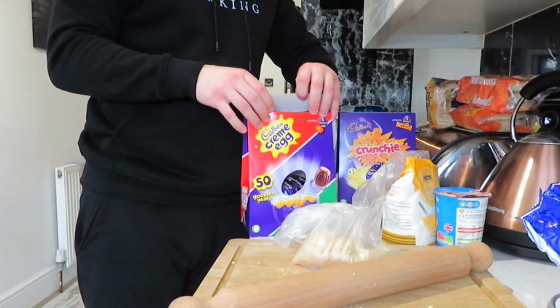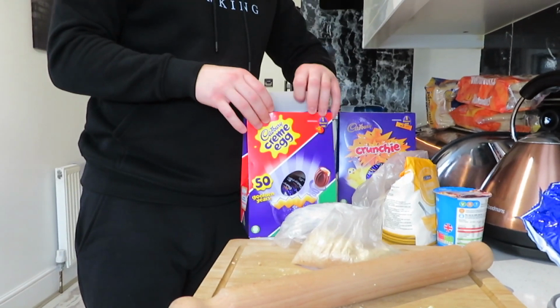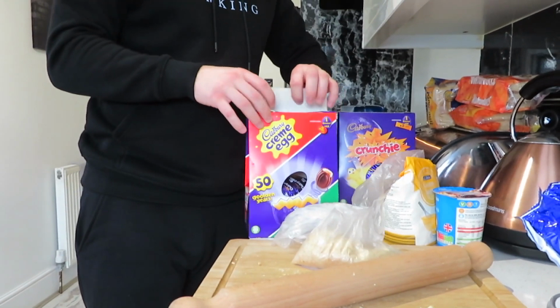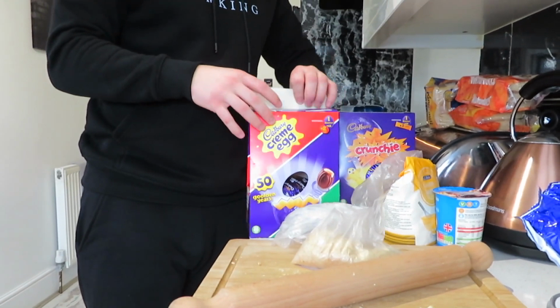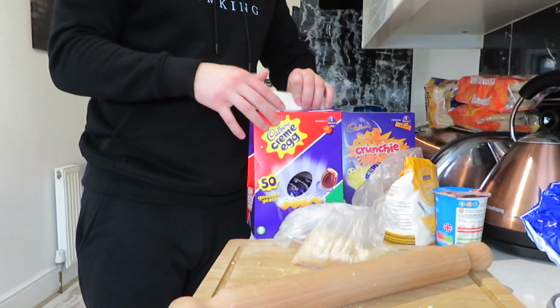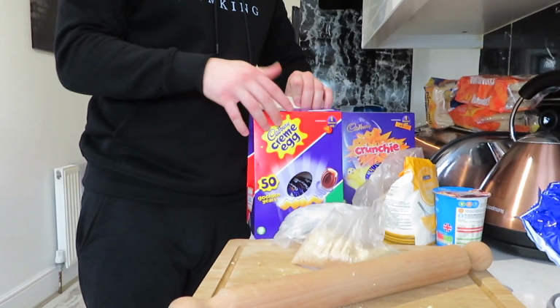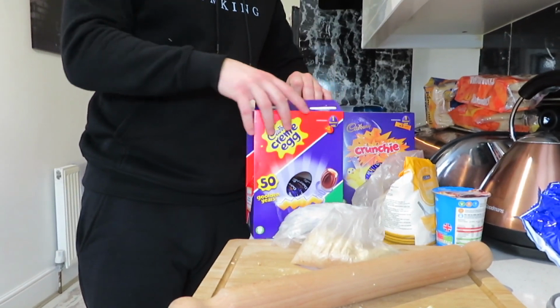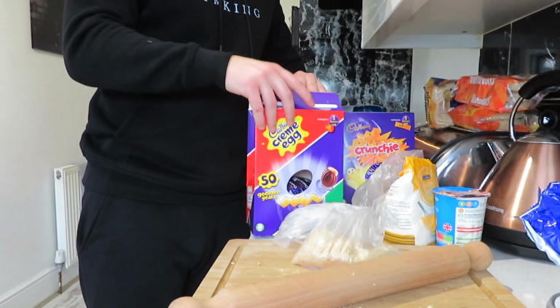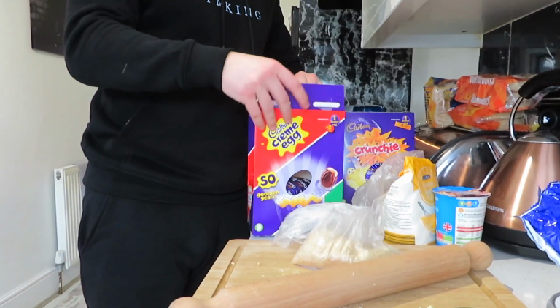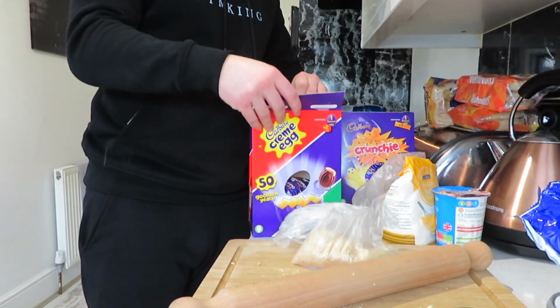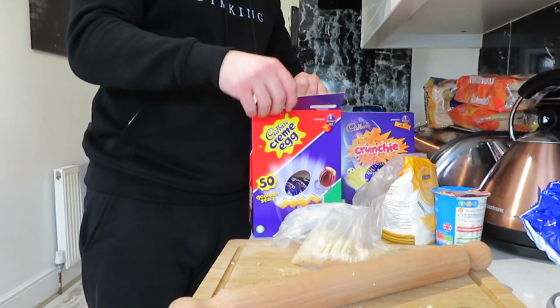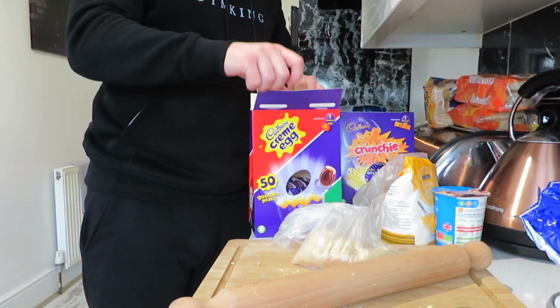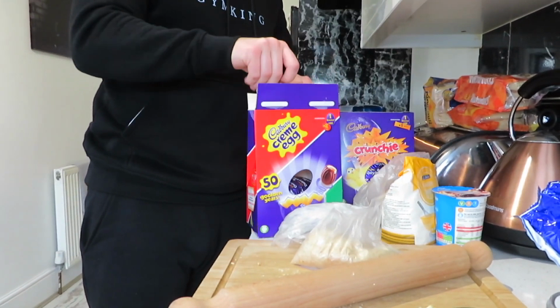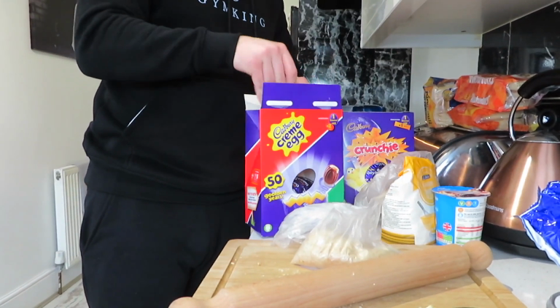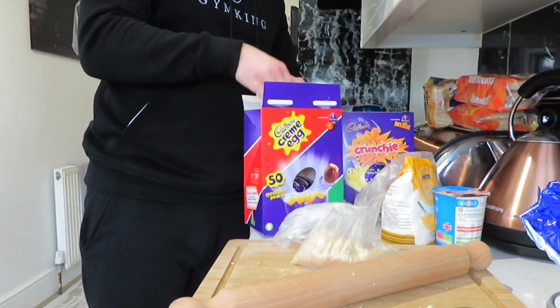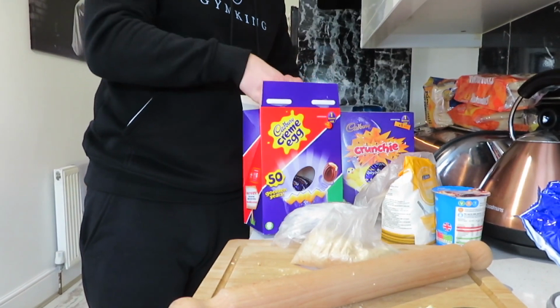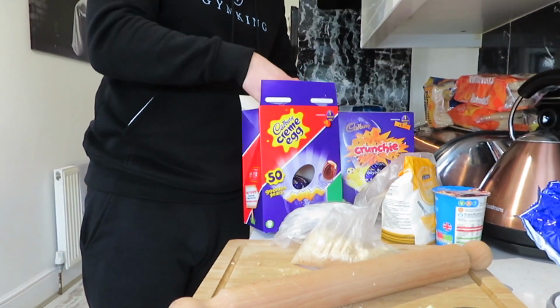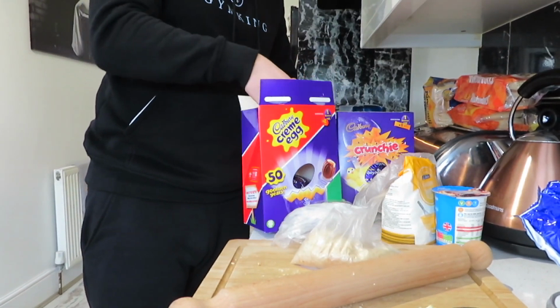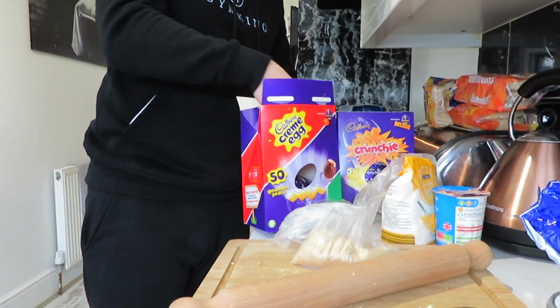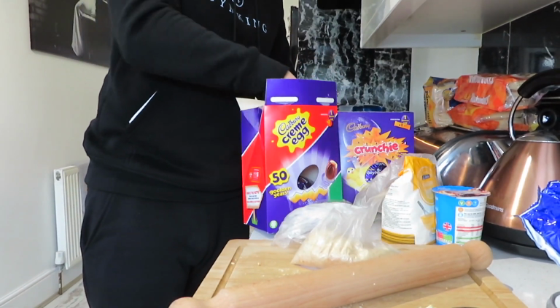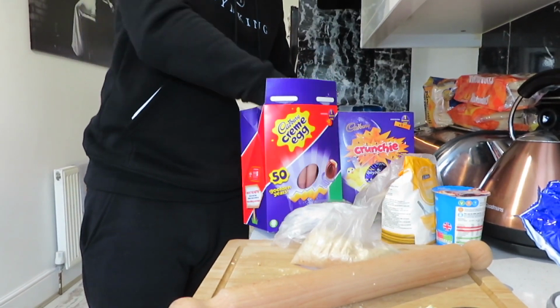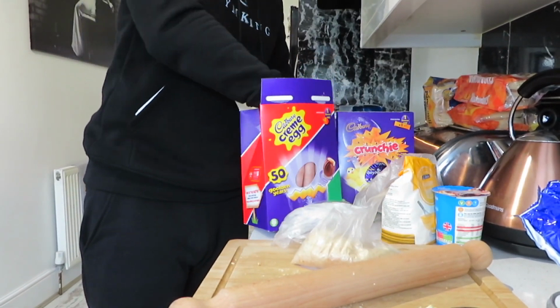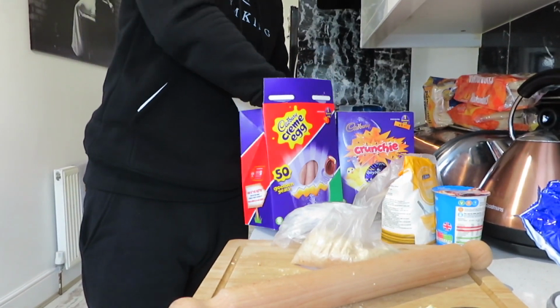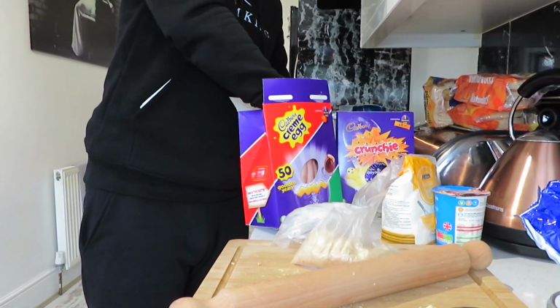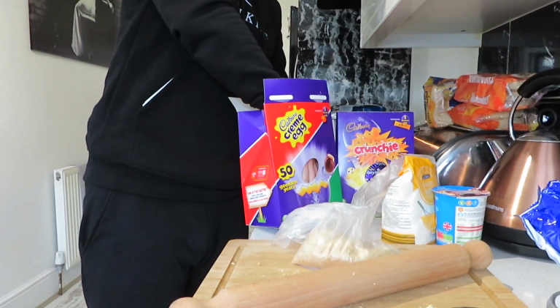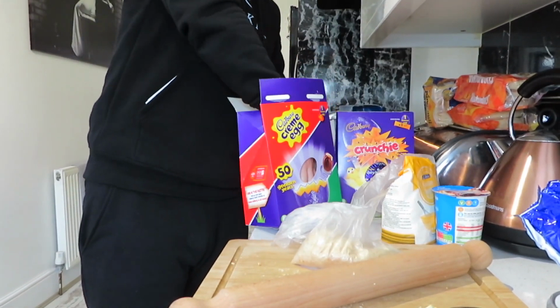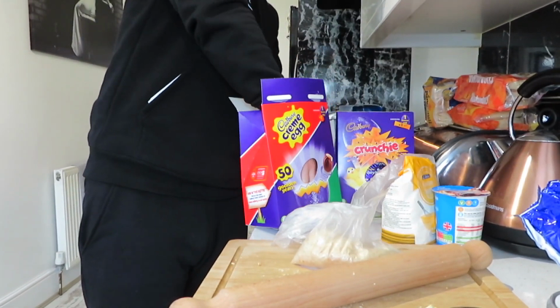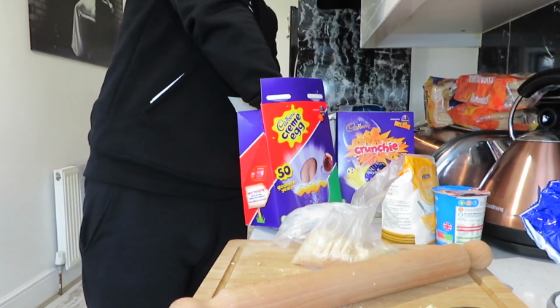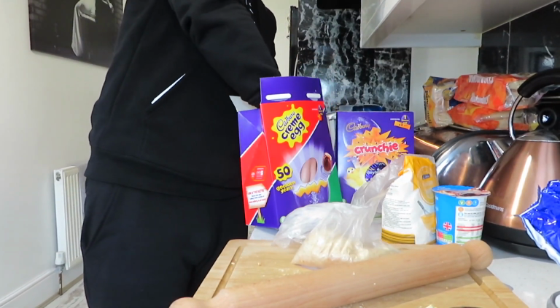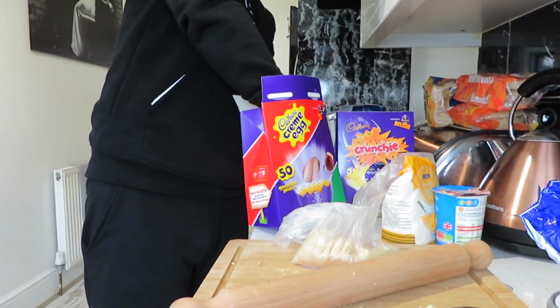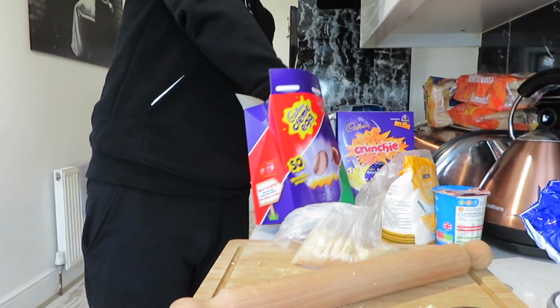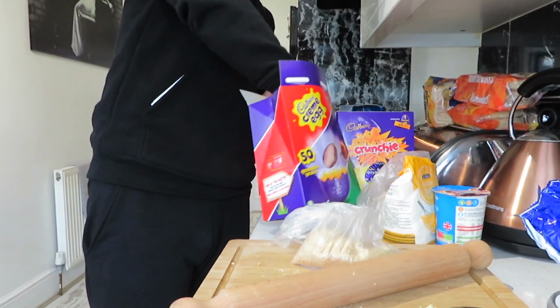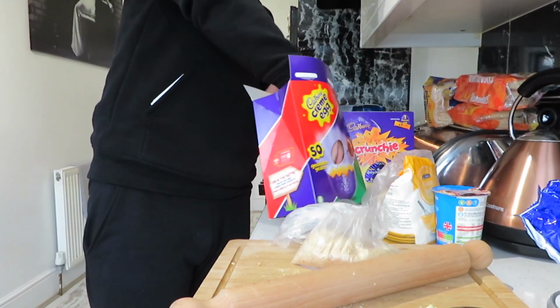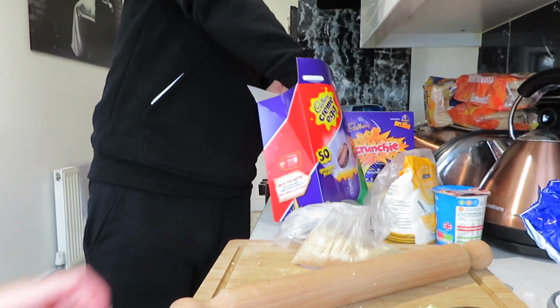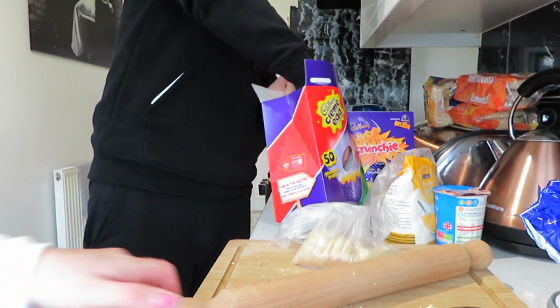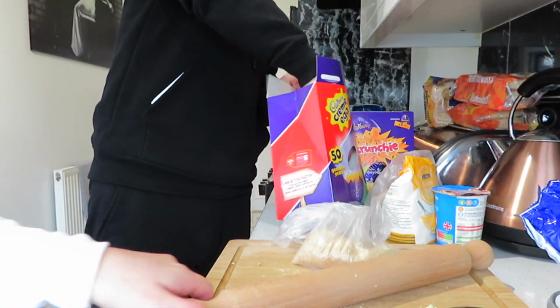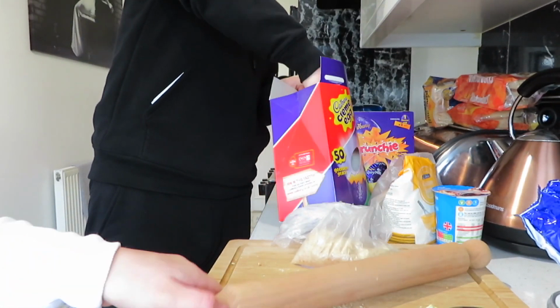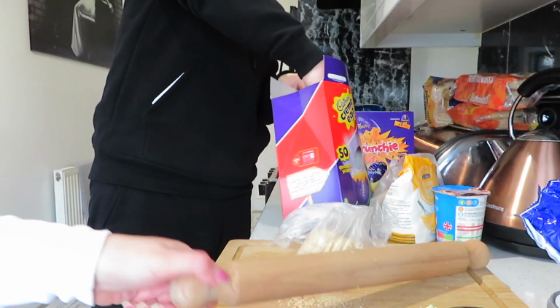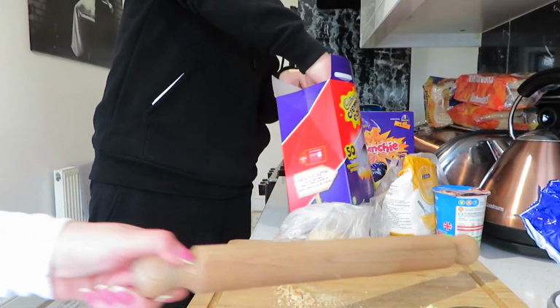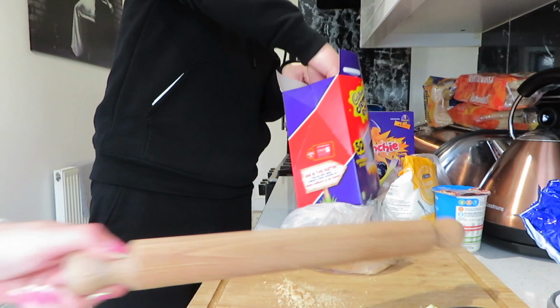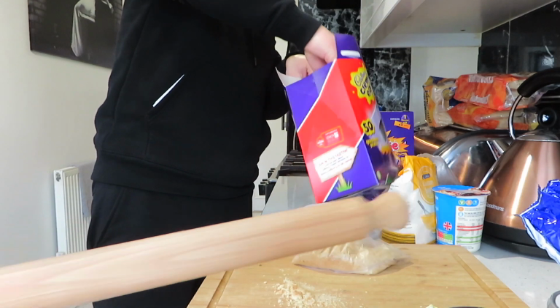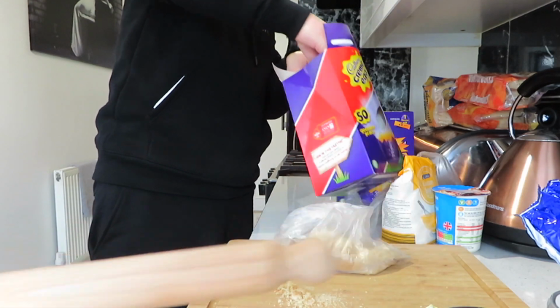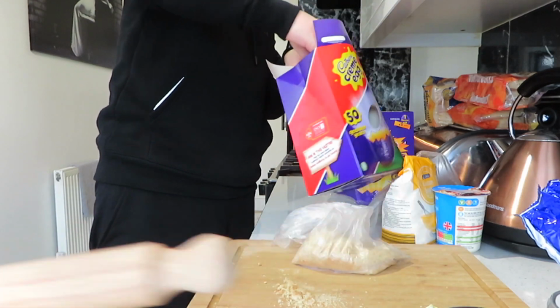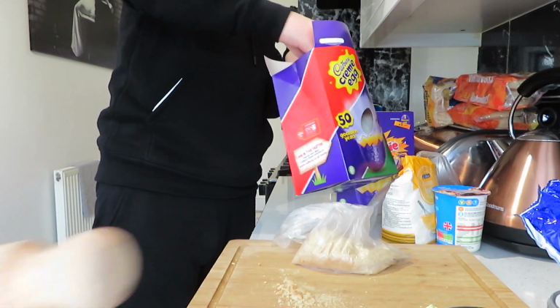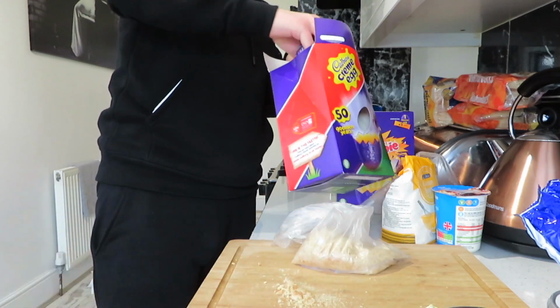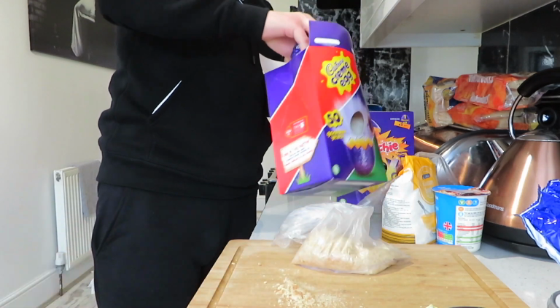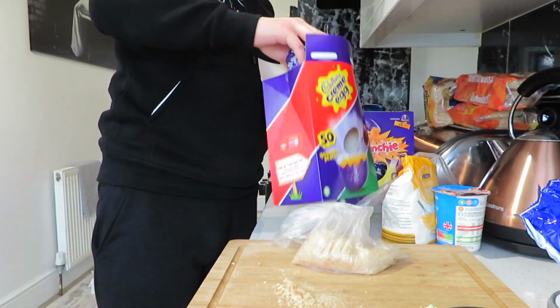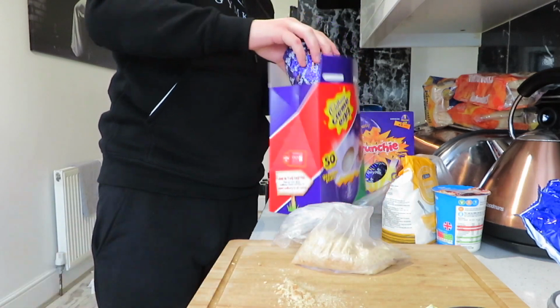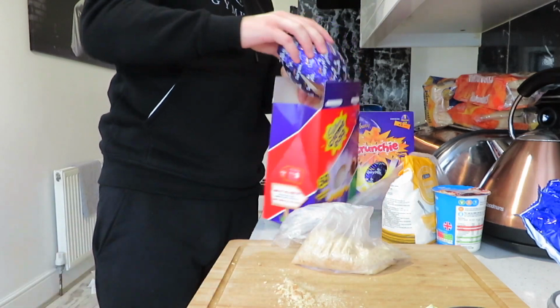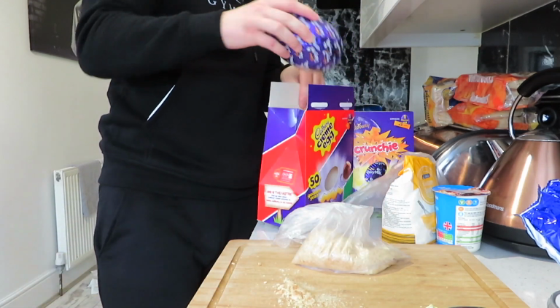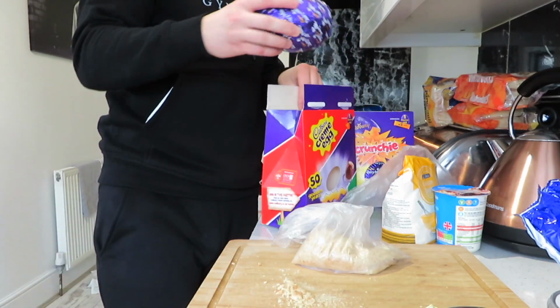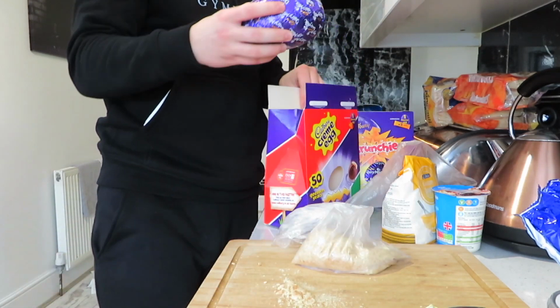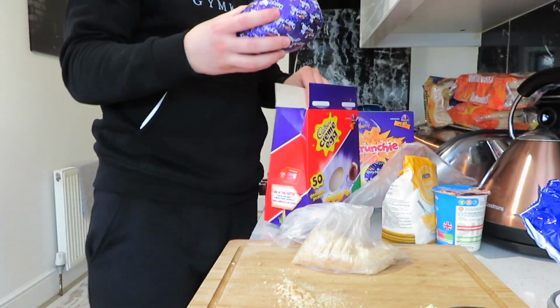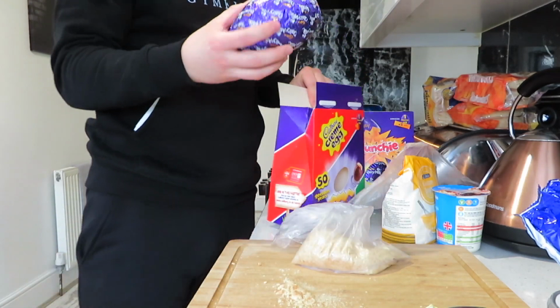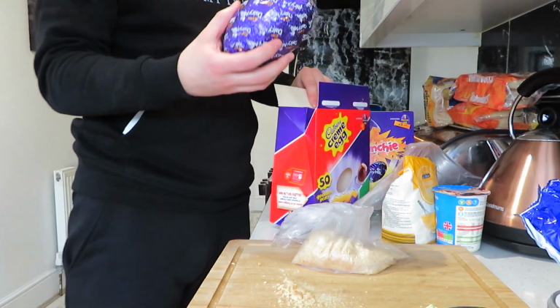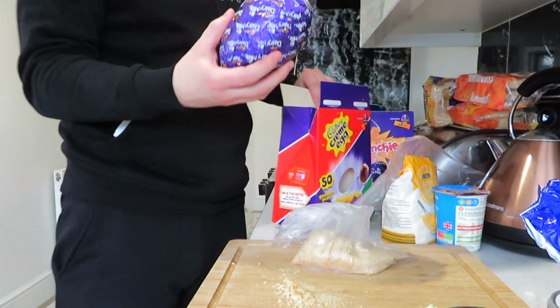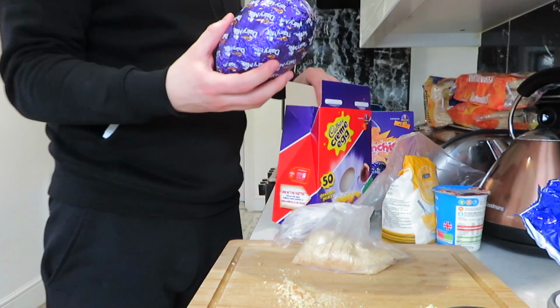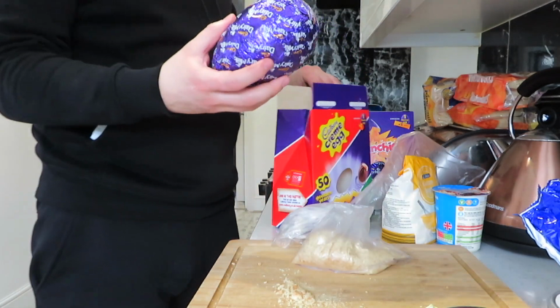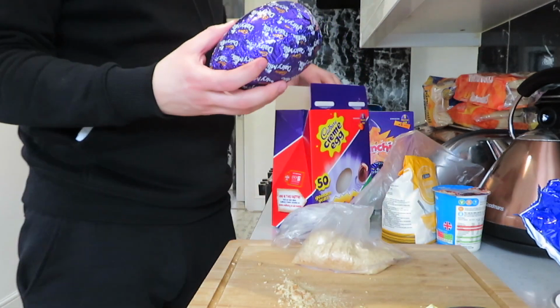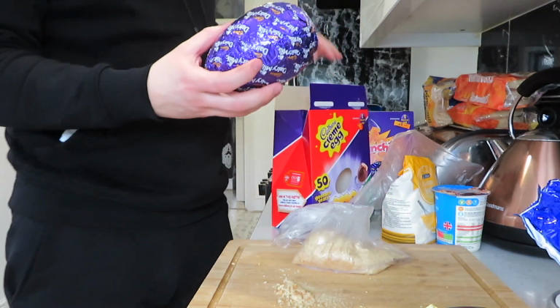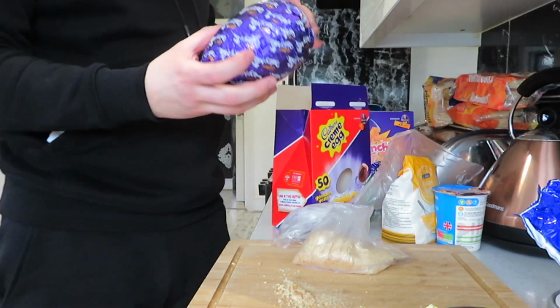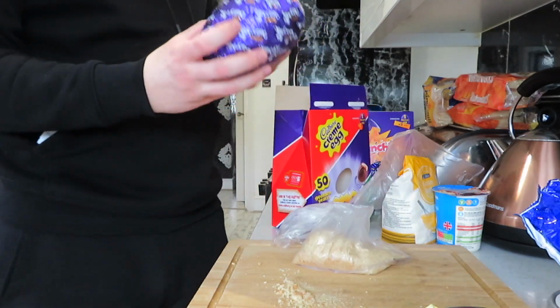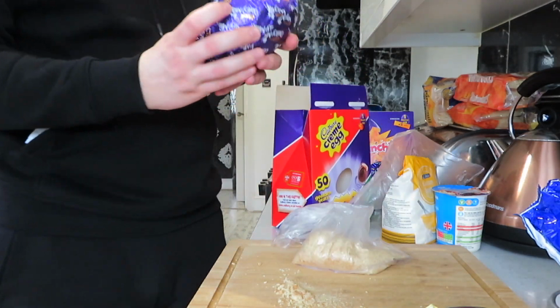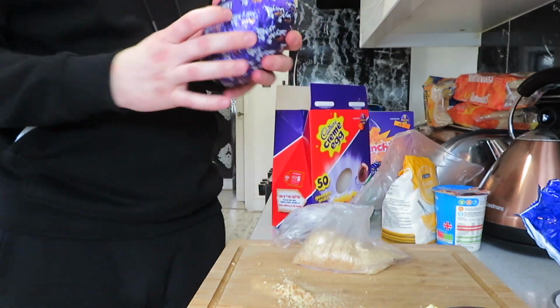The butter has pretty much melted — there's only a little bit left, so just mix it up until the last bit is melted. Now put that to one side and get our Easter eggs out. Let's hope it's not cracked — we chose a good one, it's not cracked, guys!